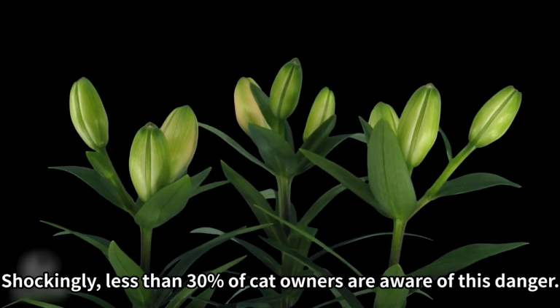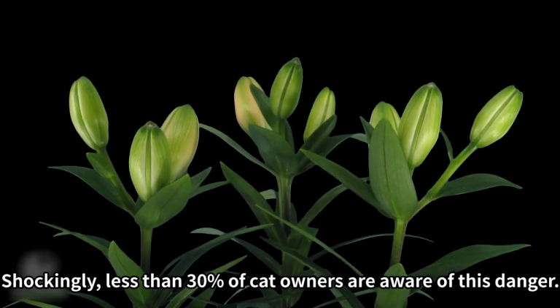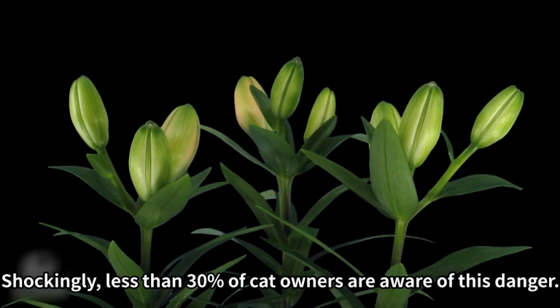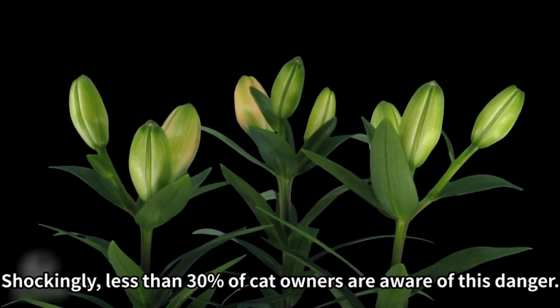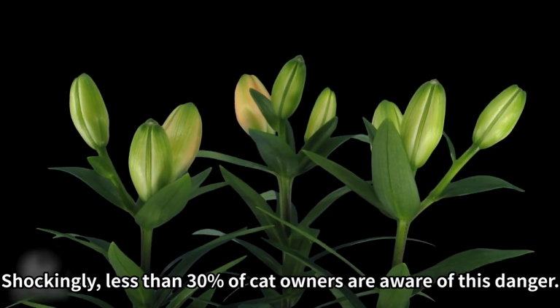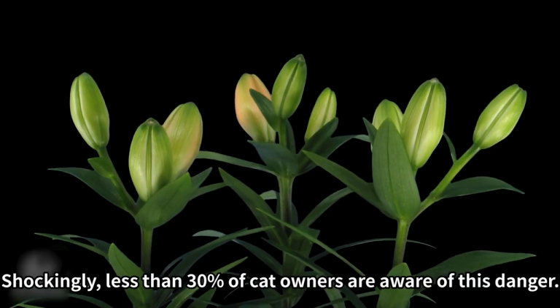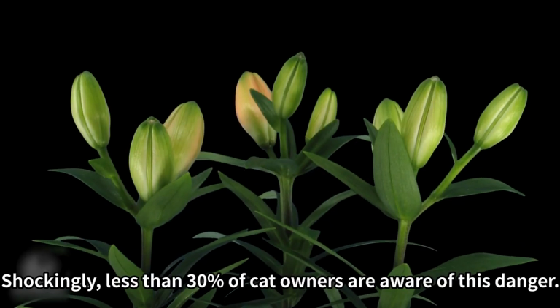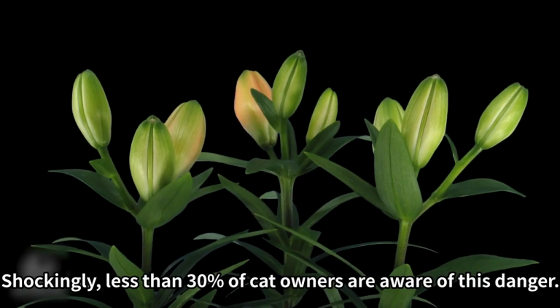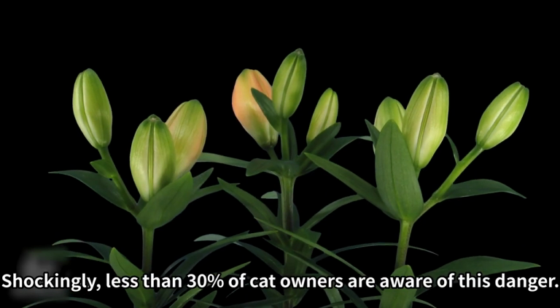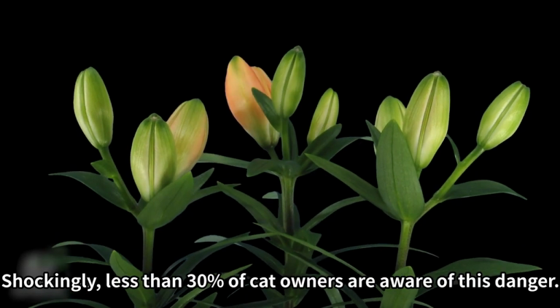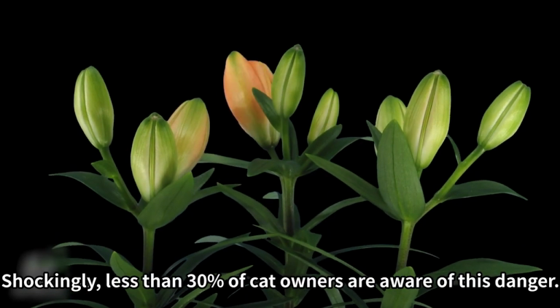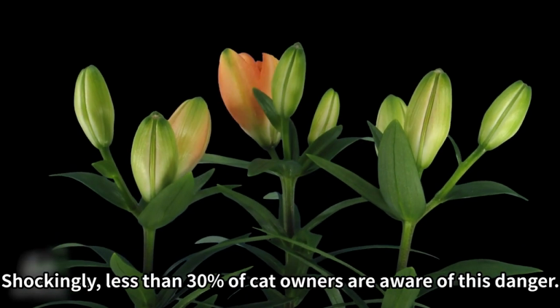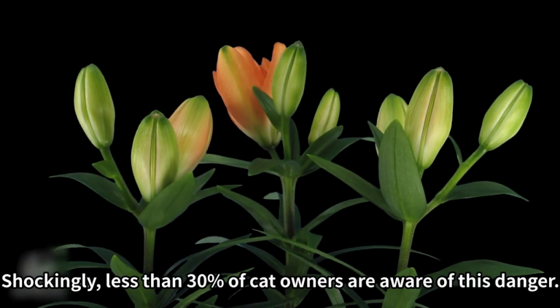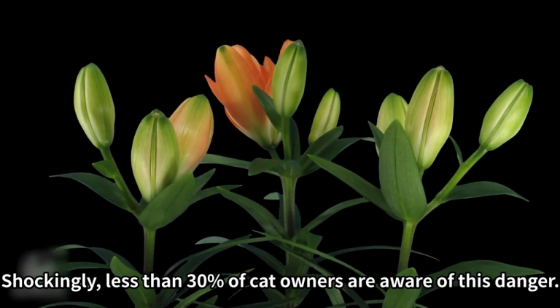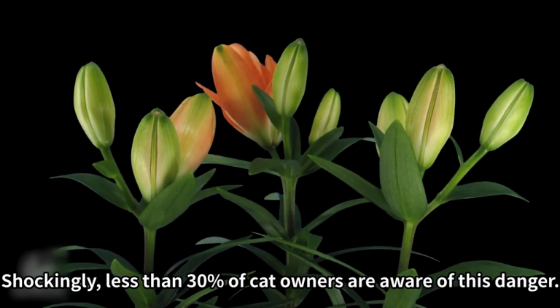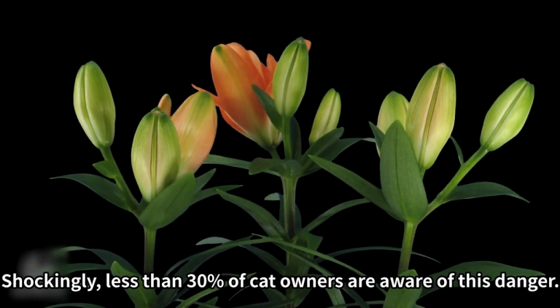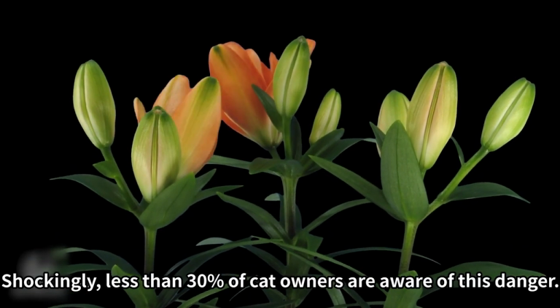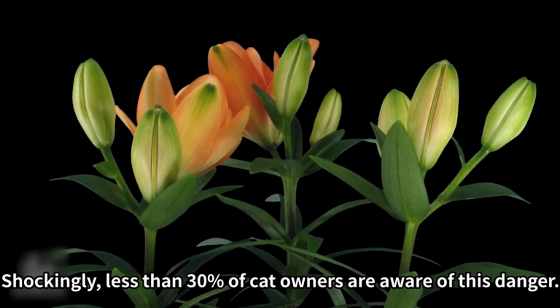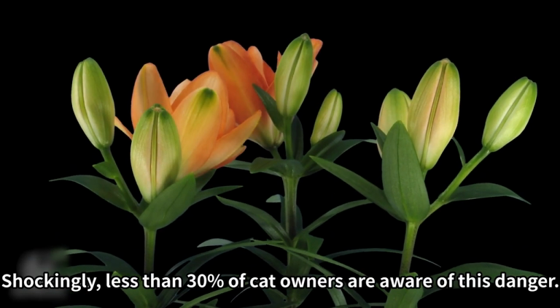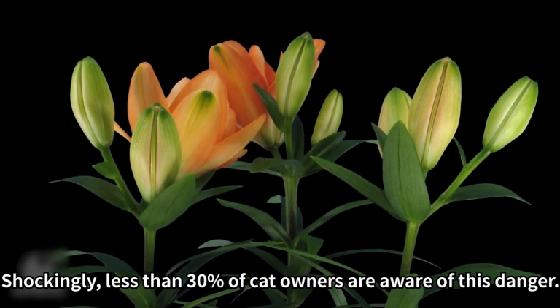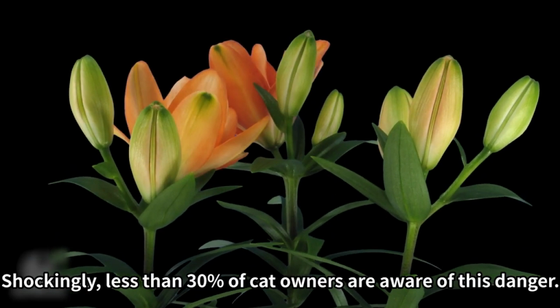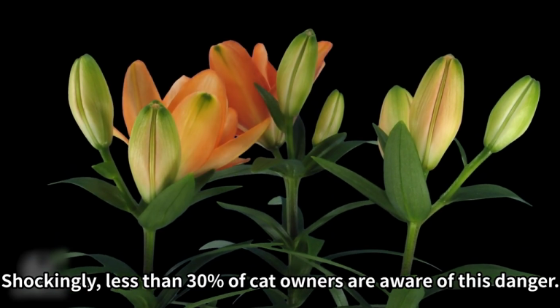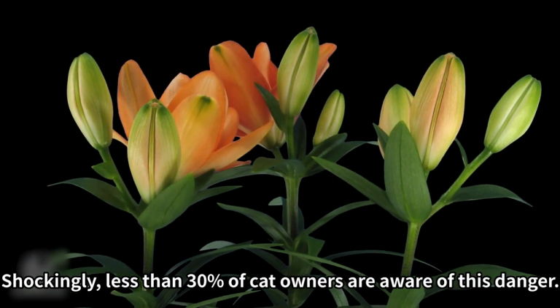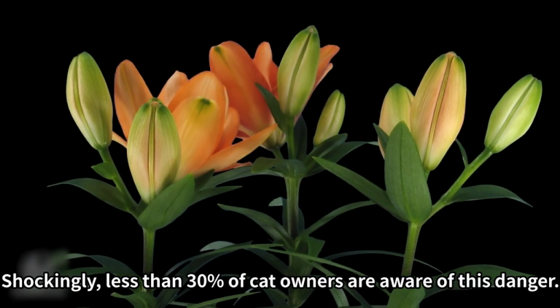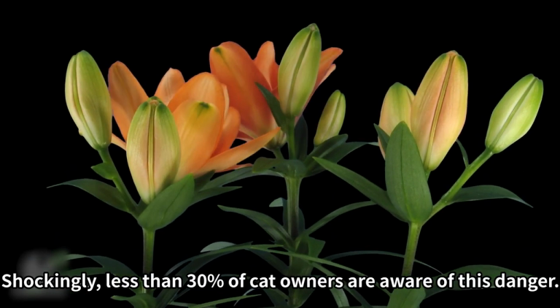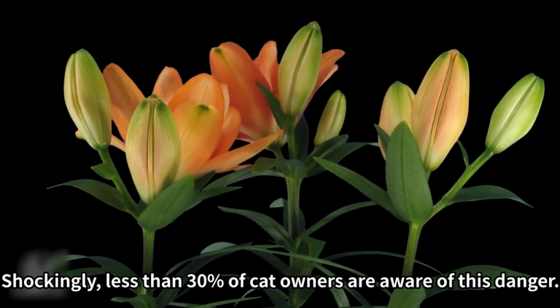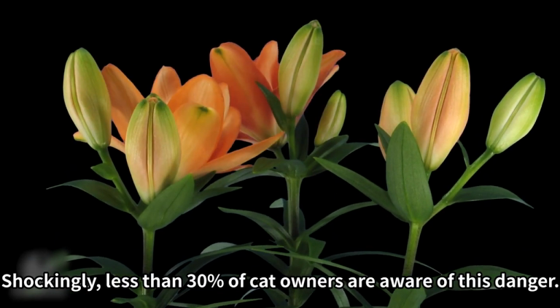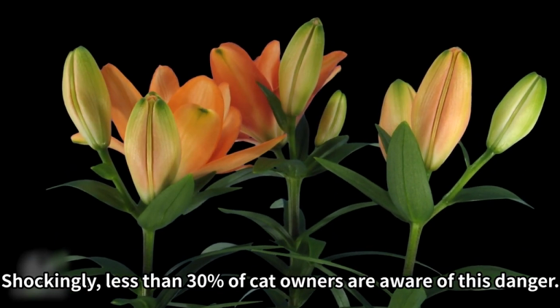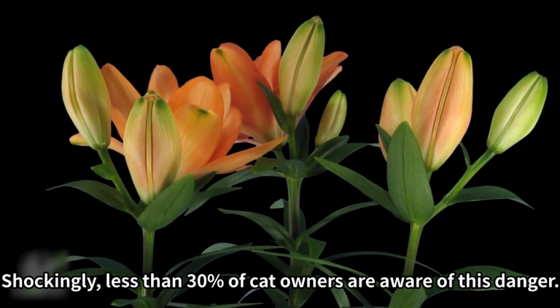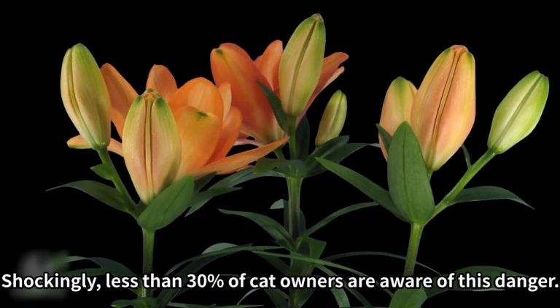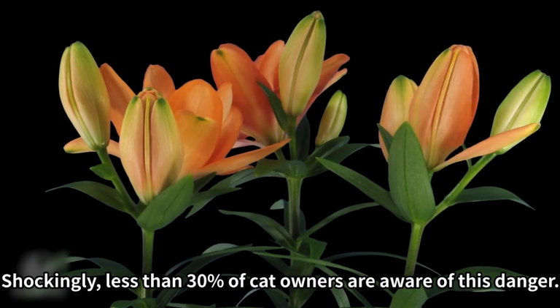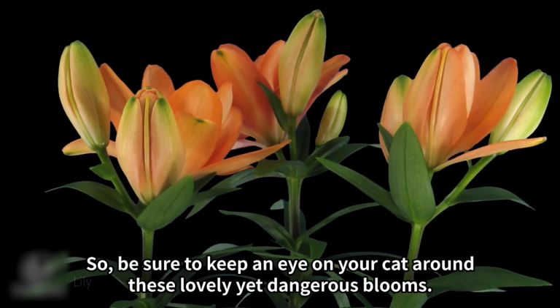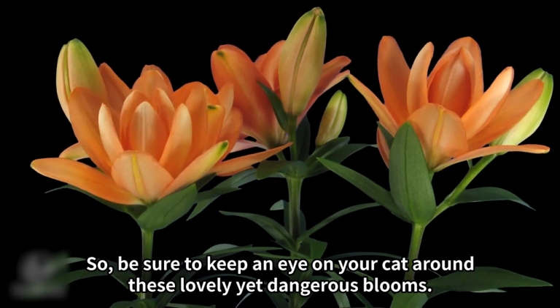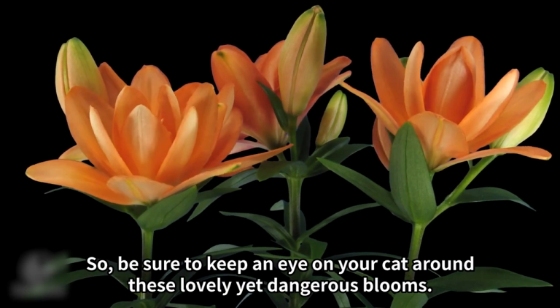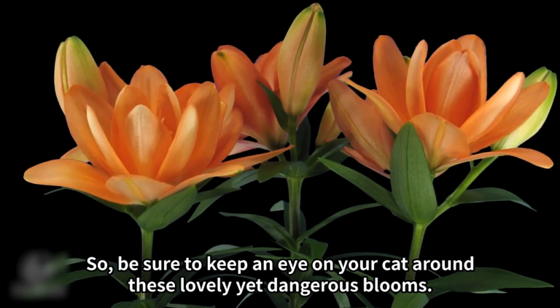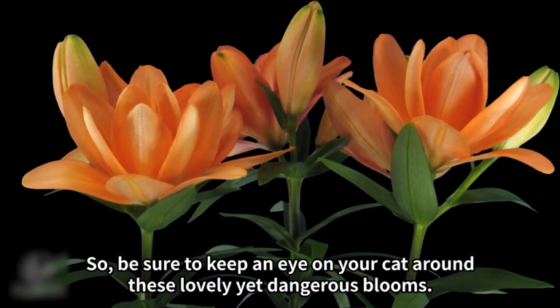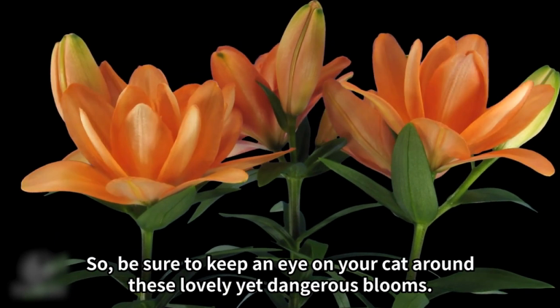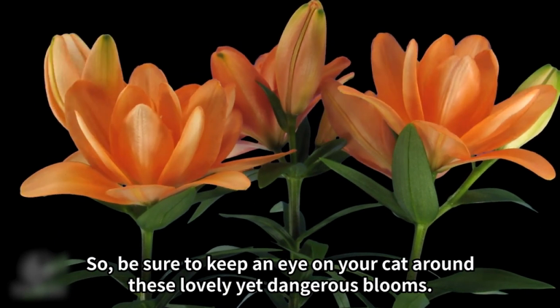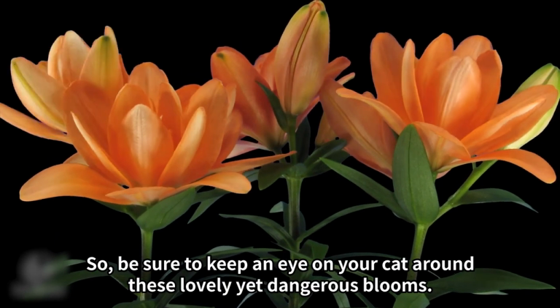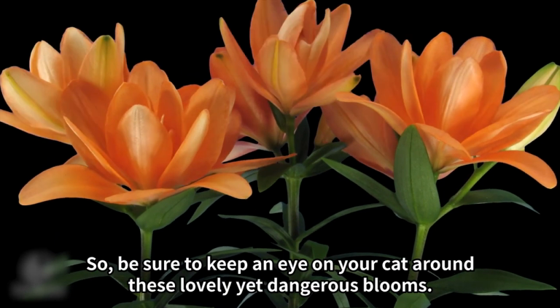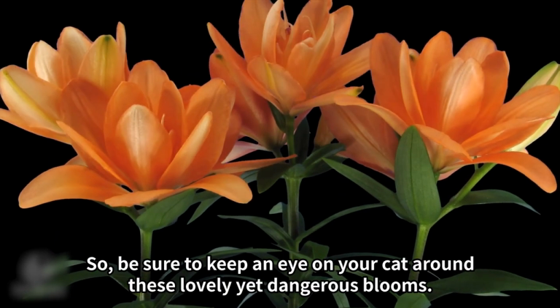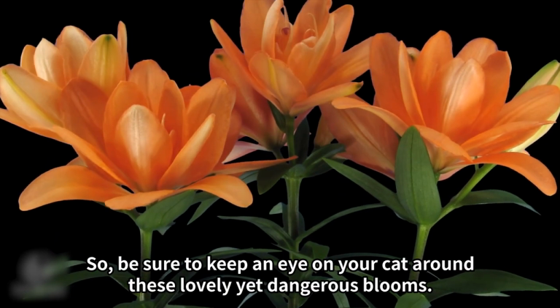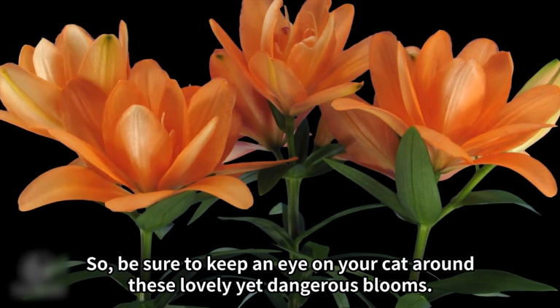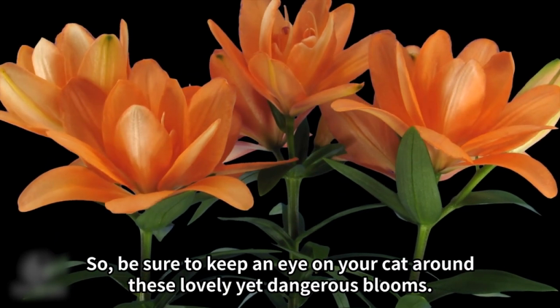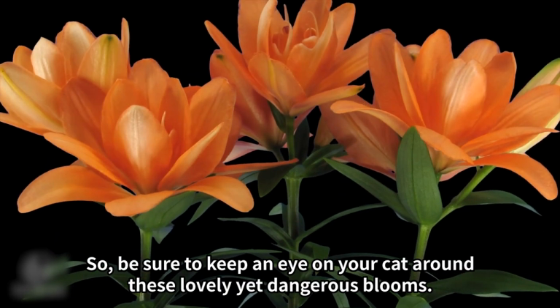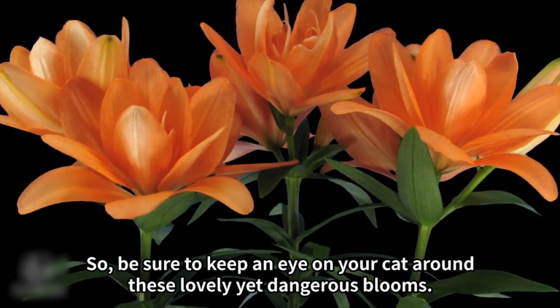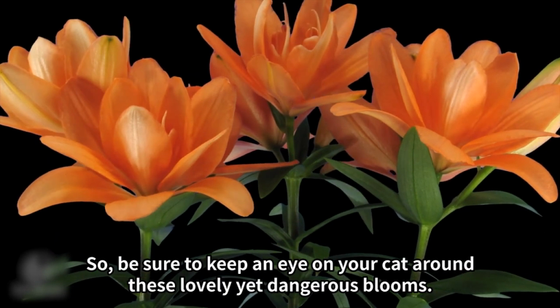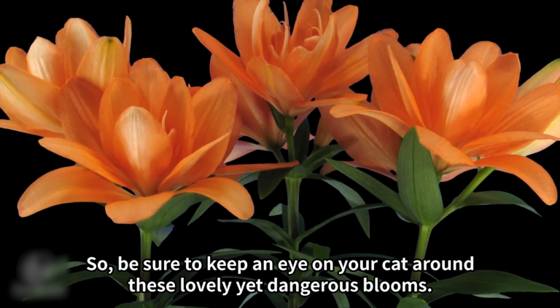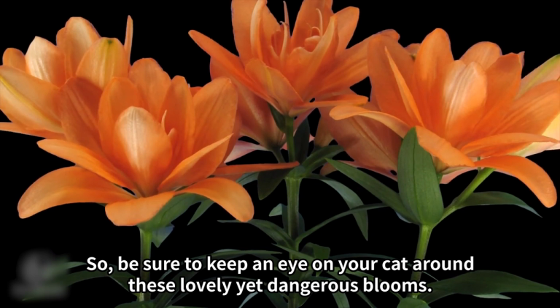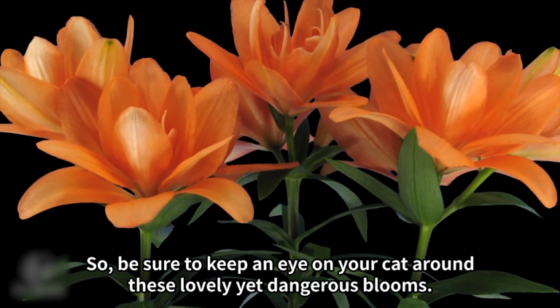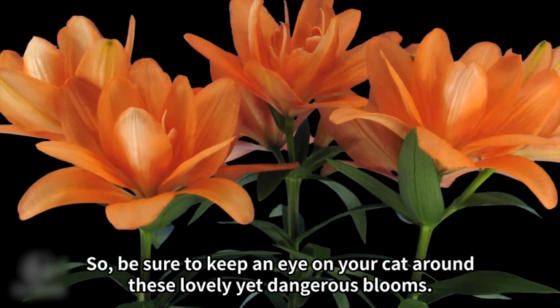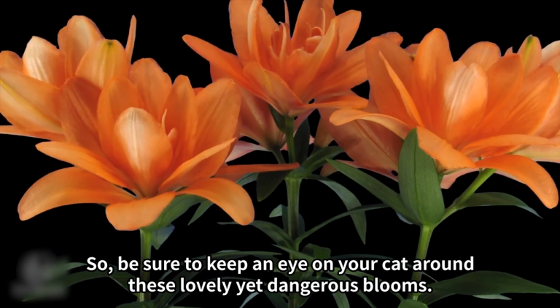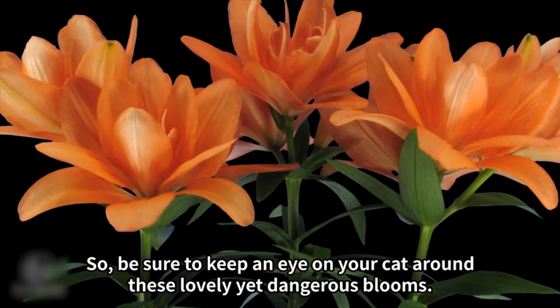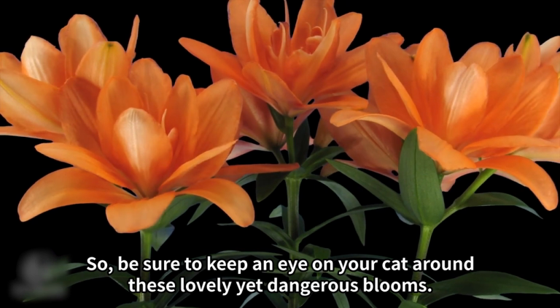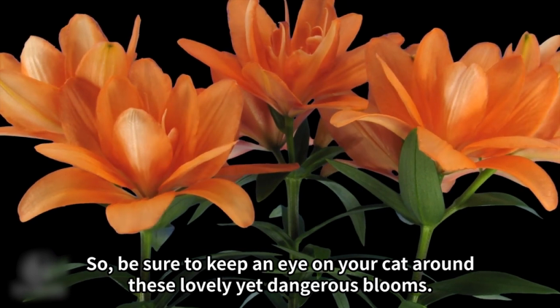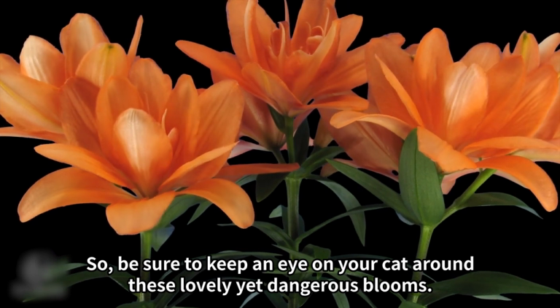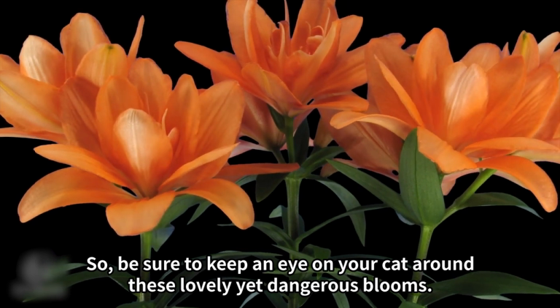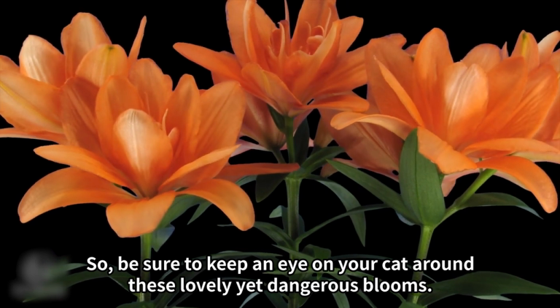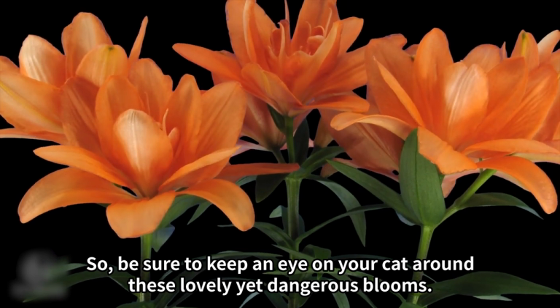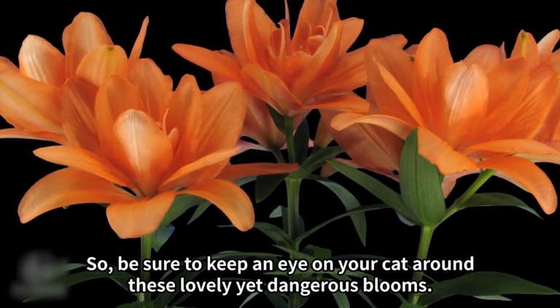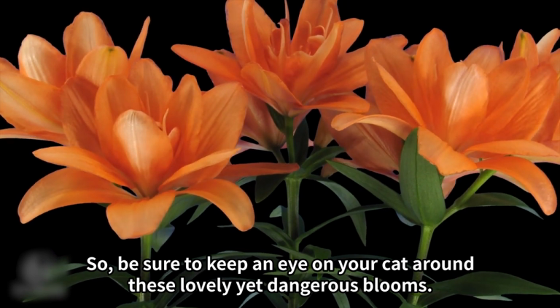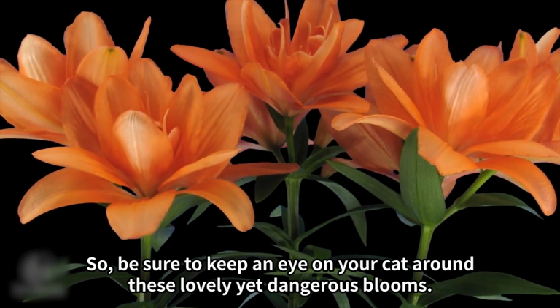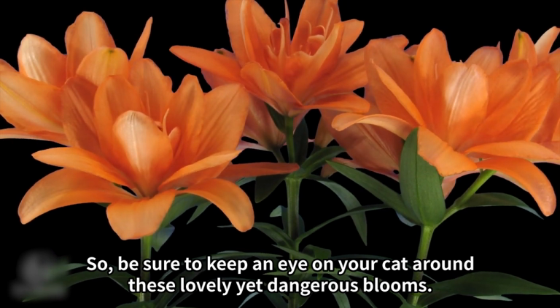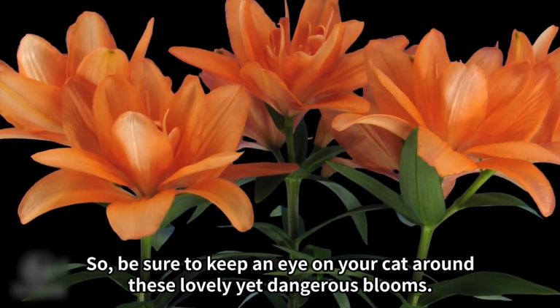Shockingly, less than 30% of cat owners are aware of this danger. So be sure to keep an eye on your cat around these lovely yet dangerous blooms.